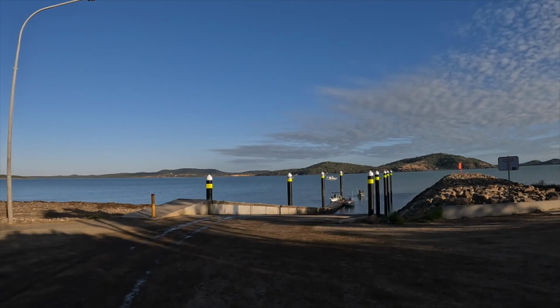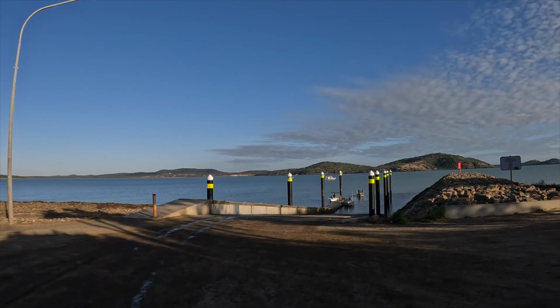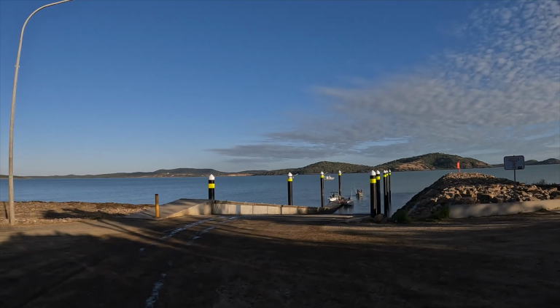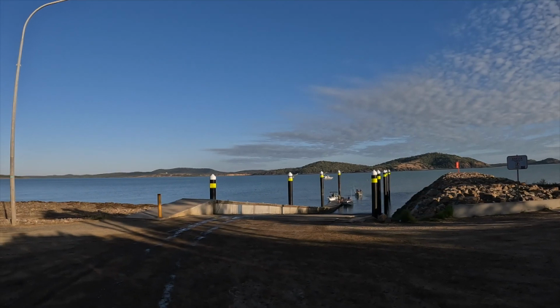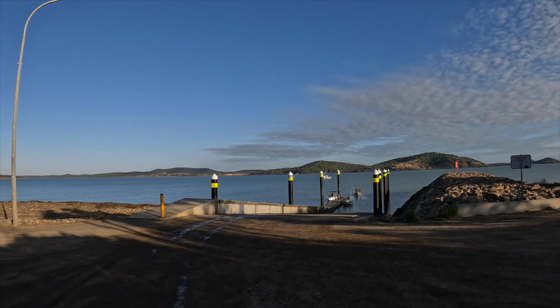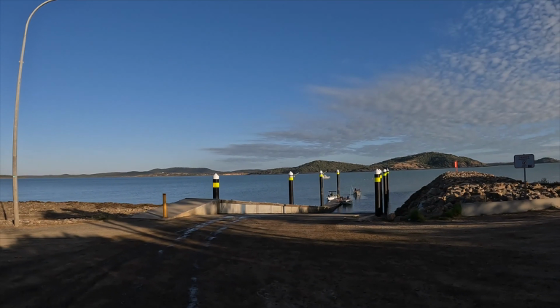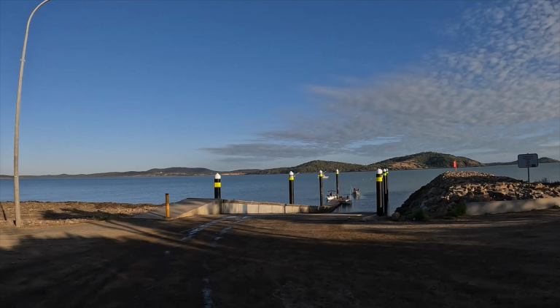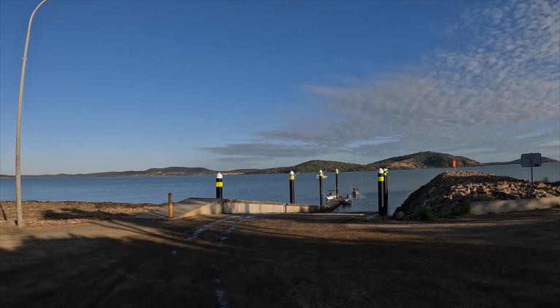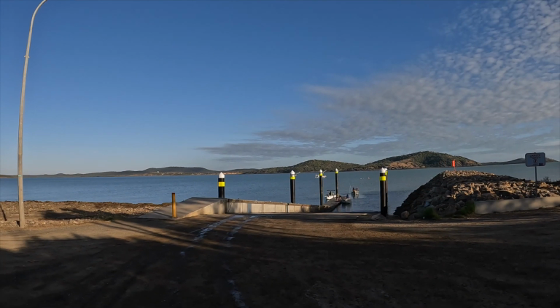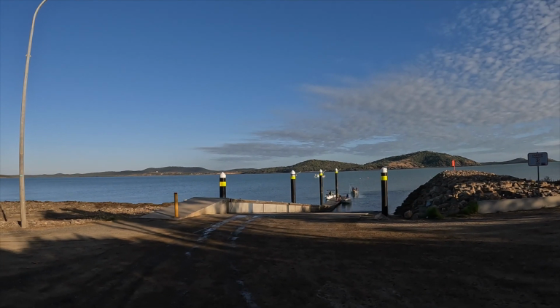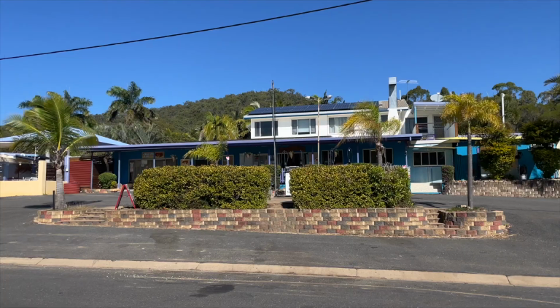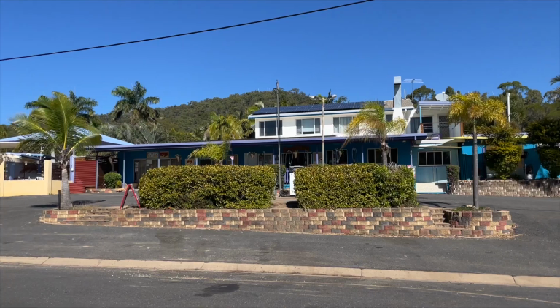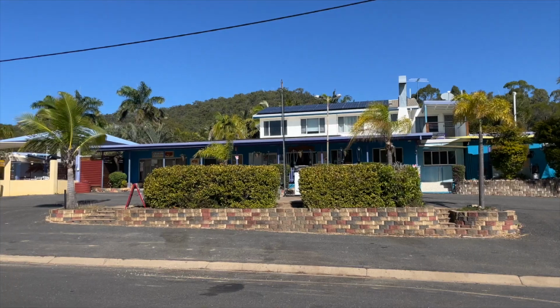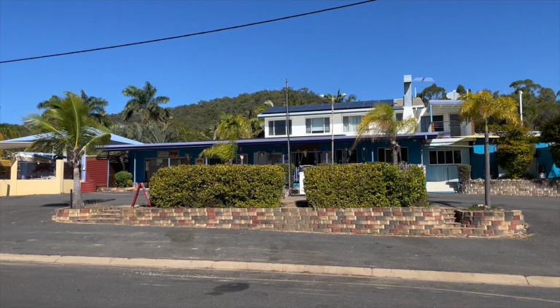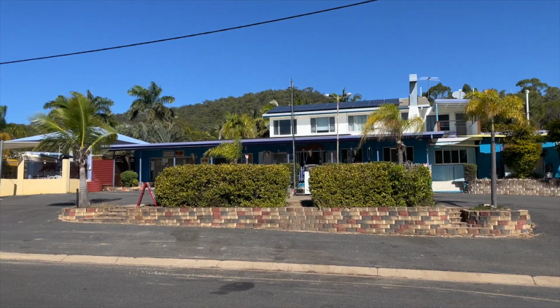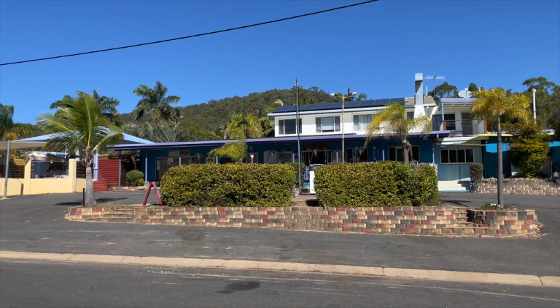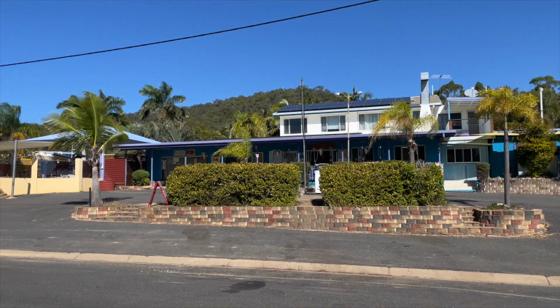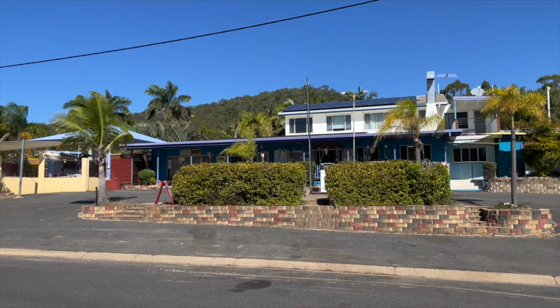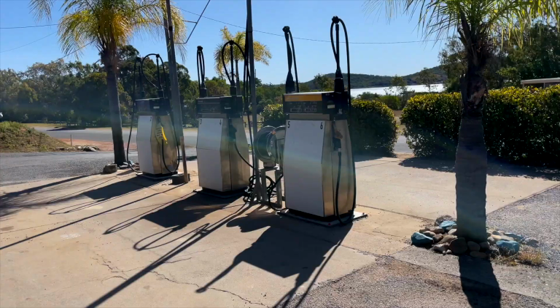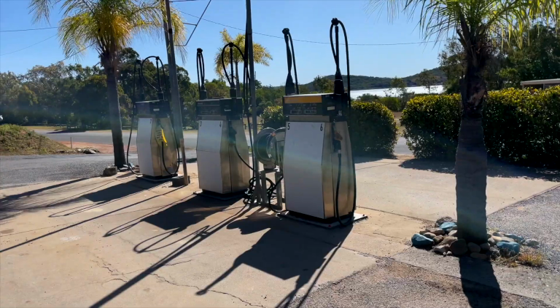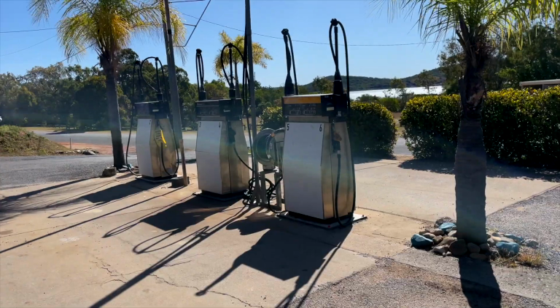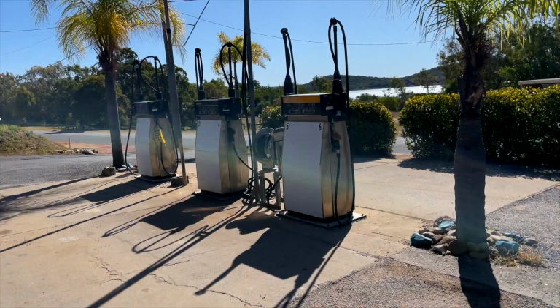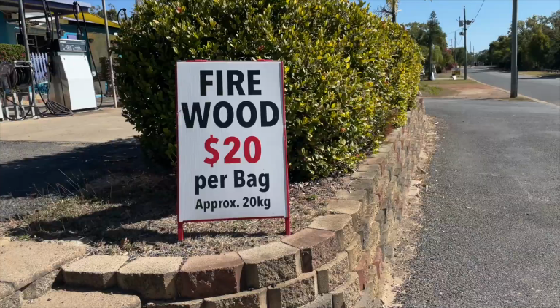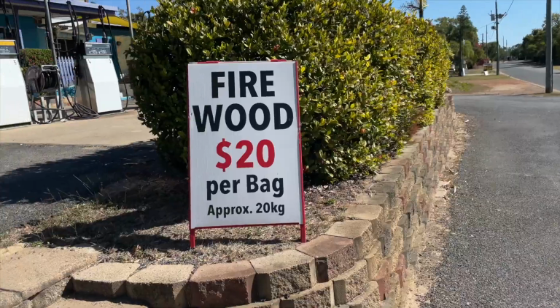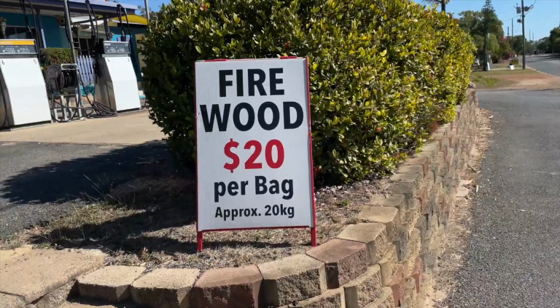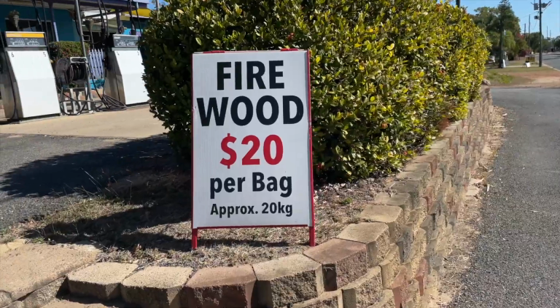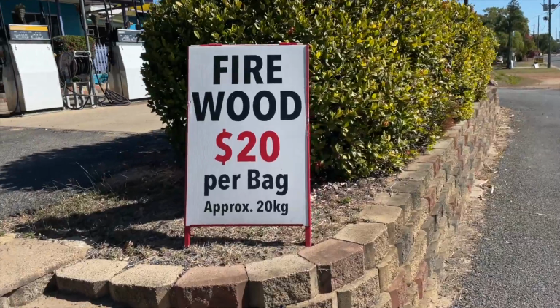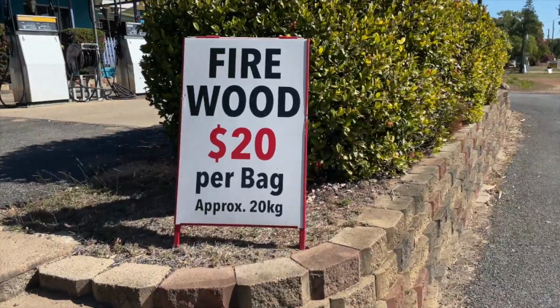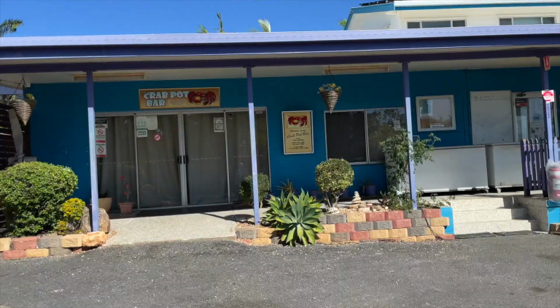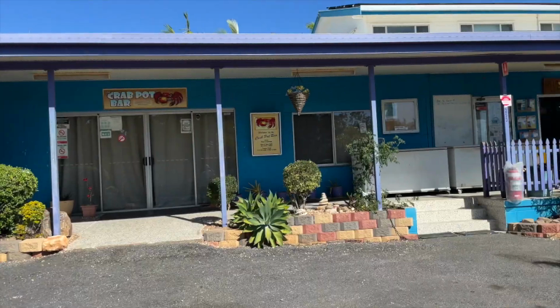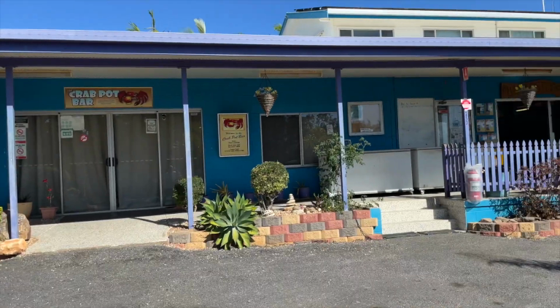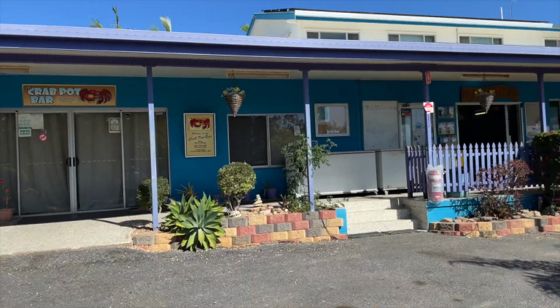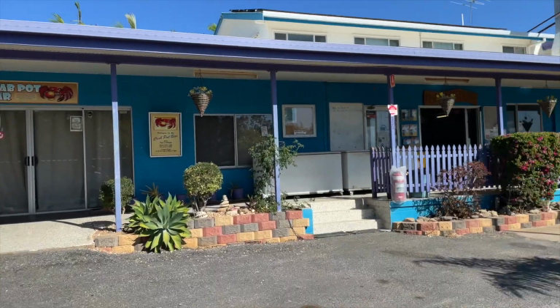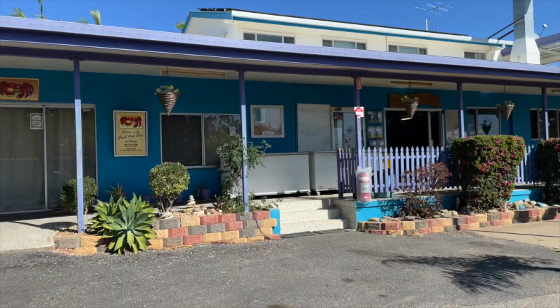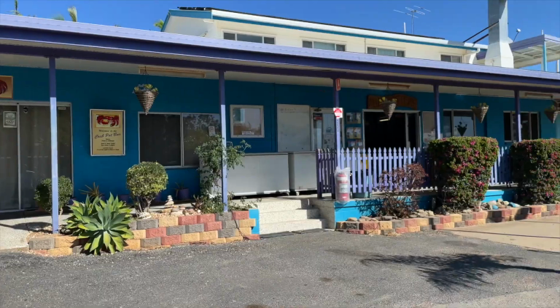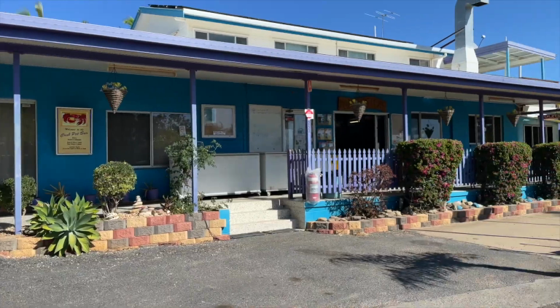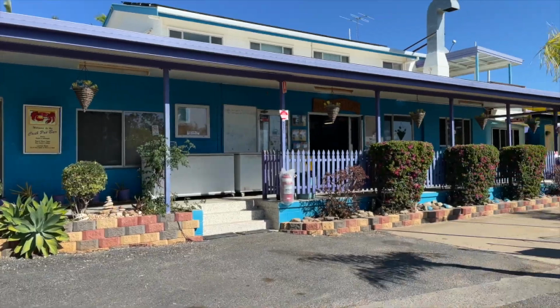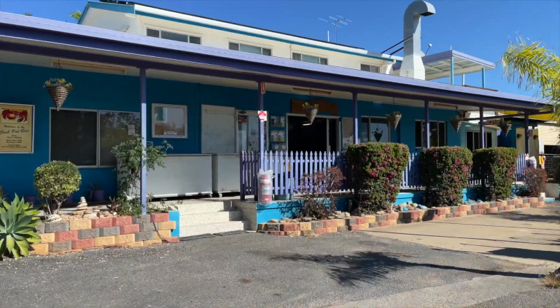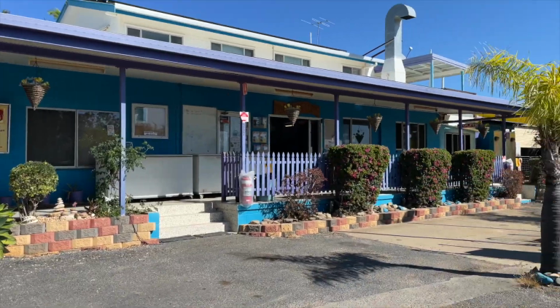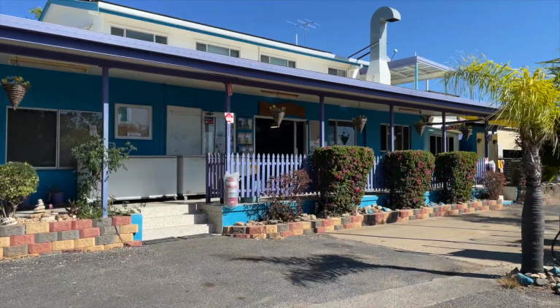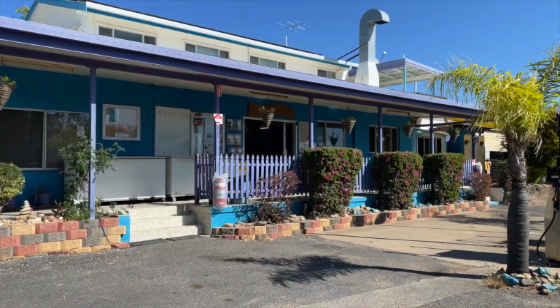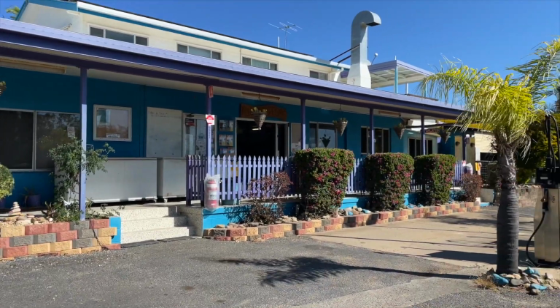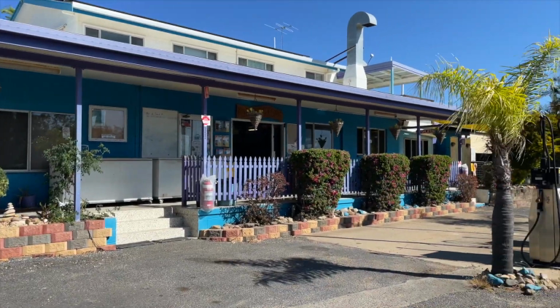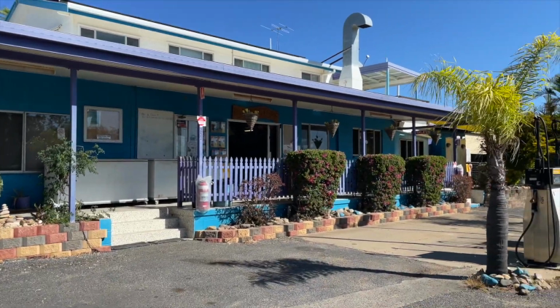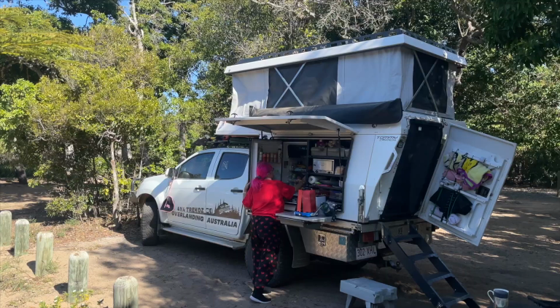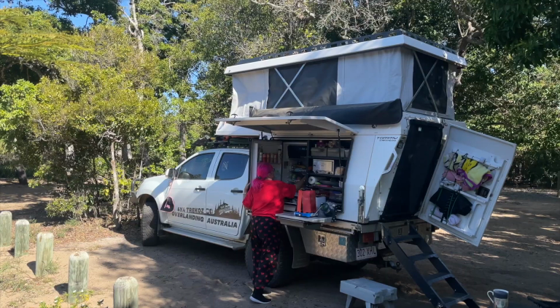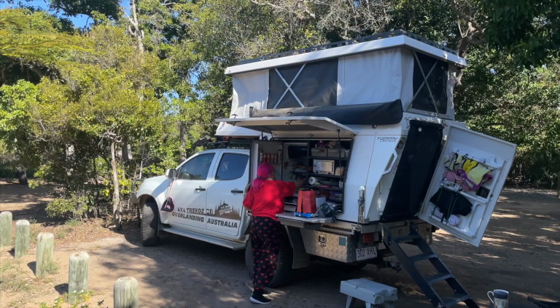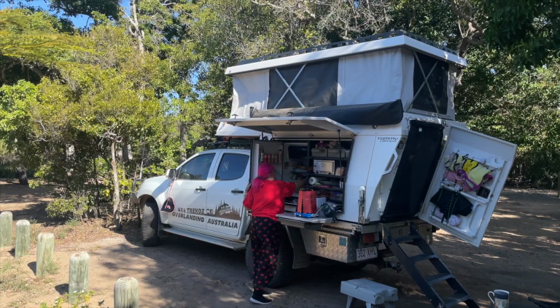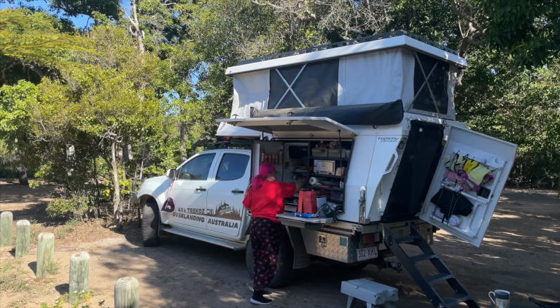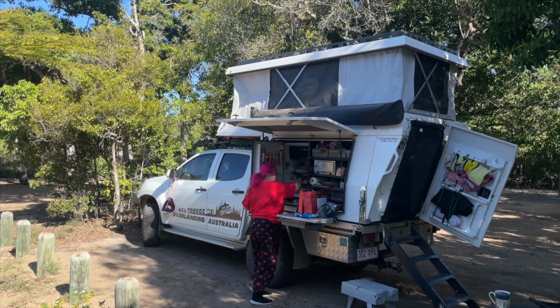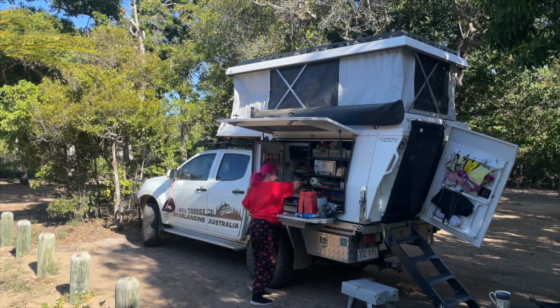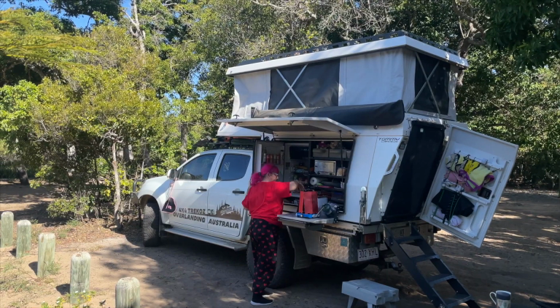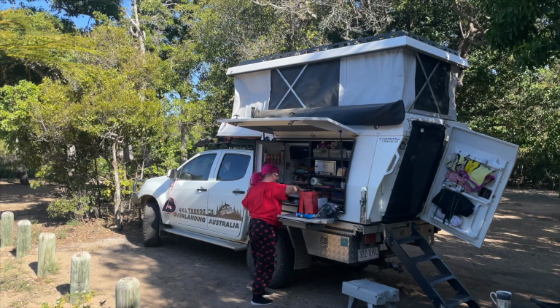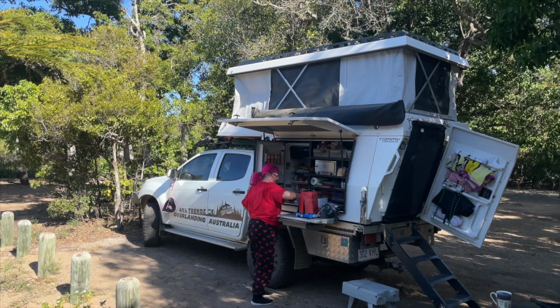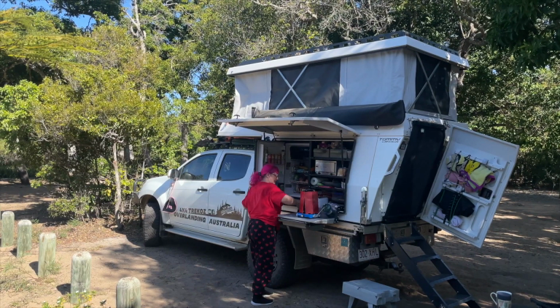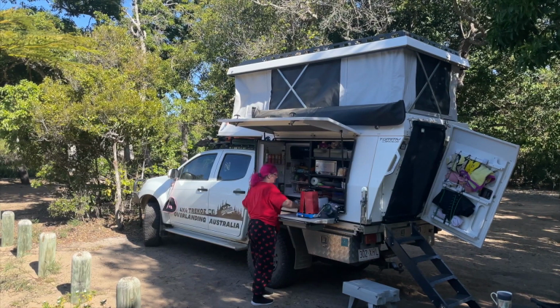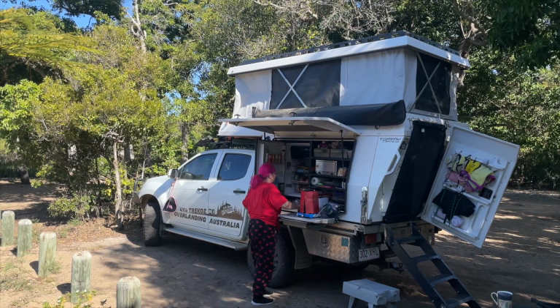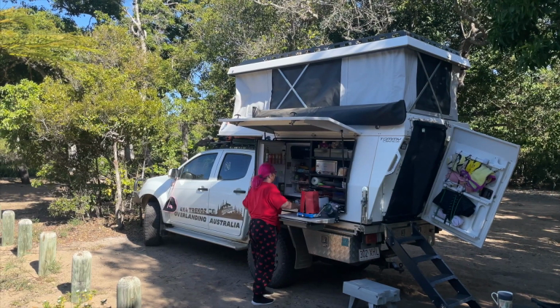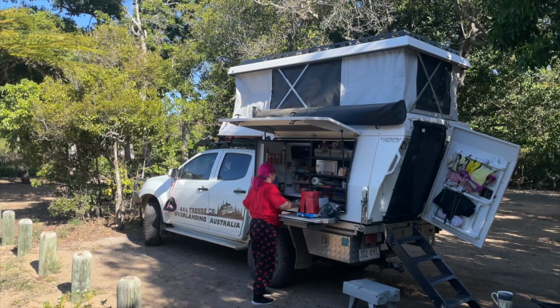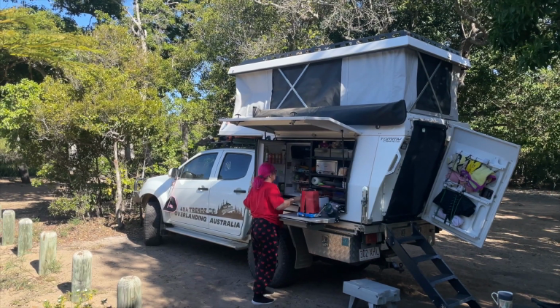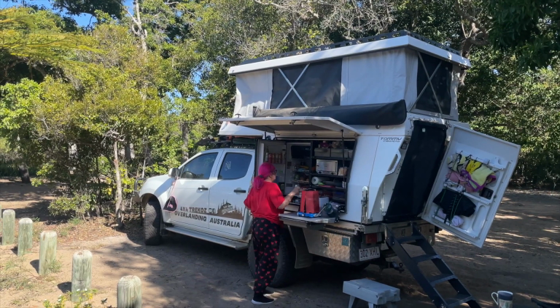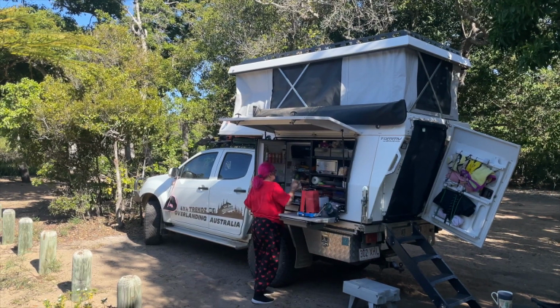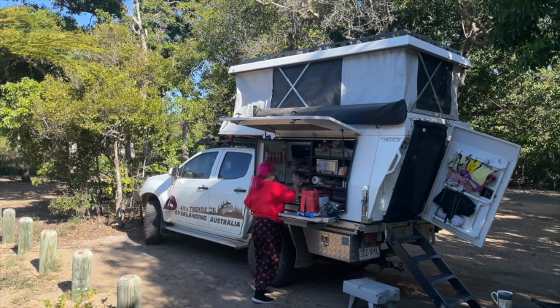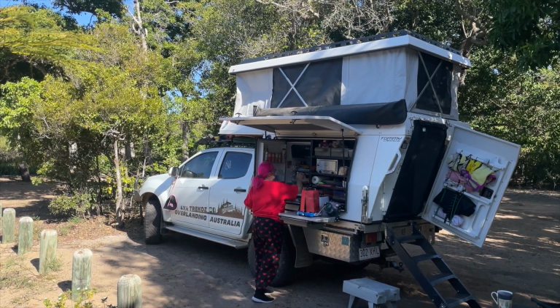Stanage Bay, Queensland! It's north of Rockhampton and south of Serena. A beautiful place to visit.